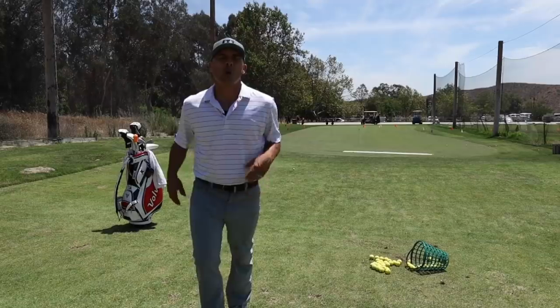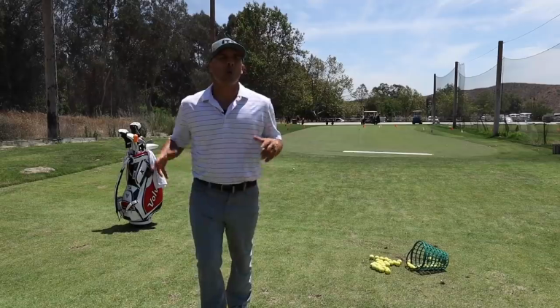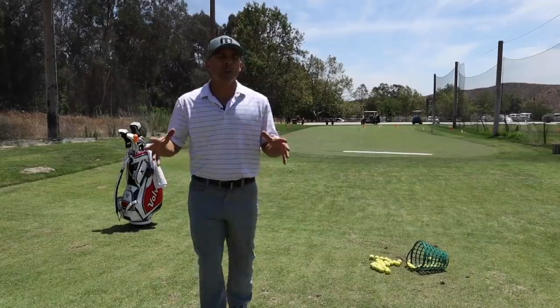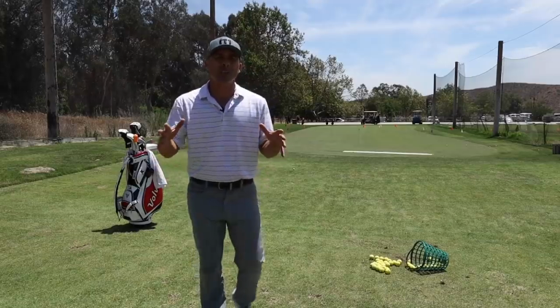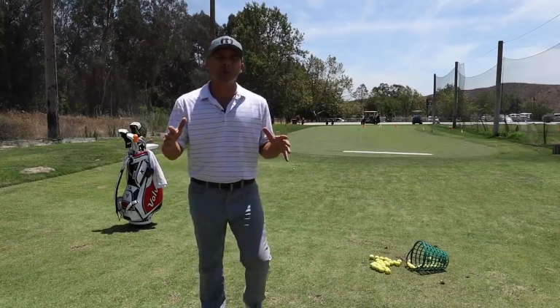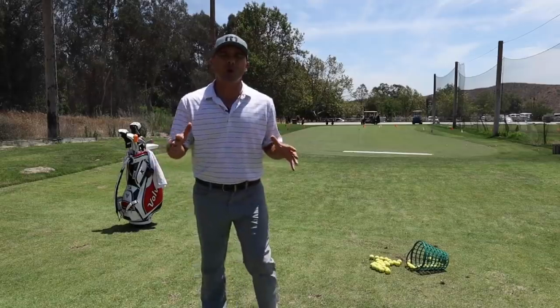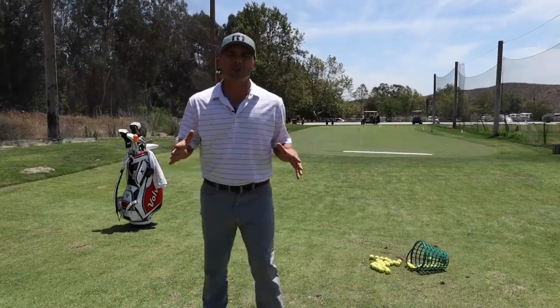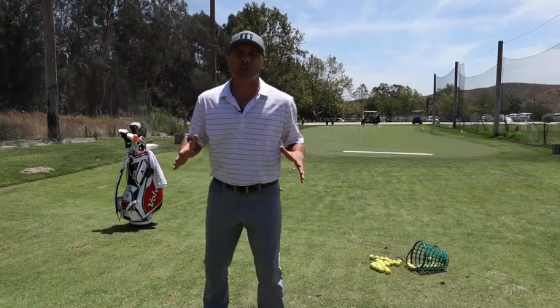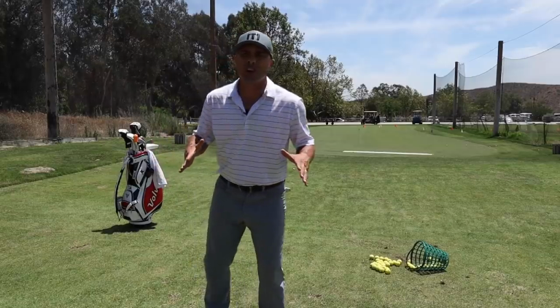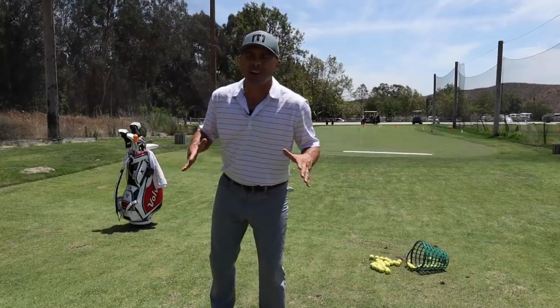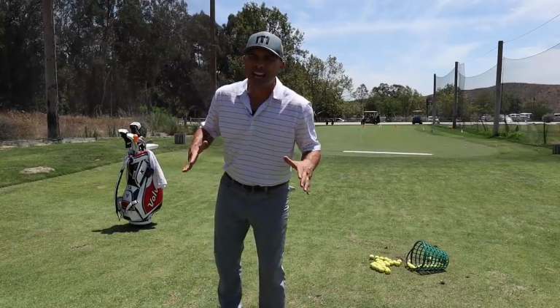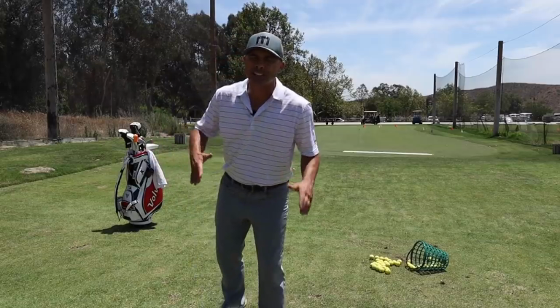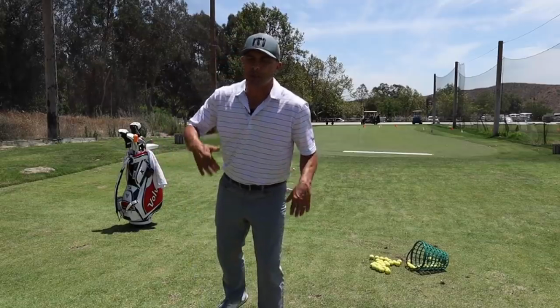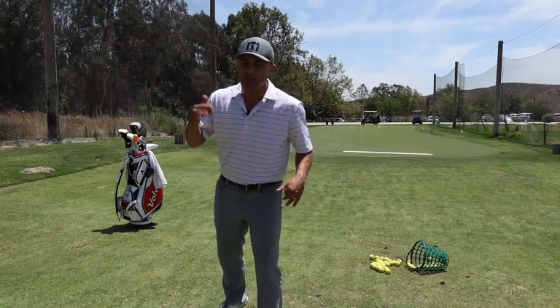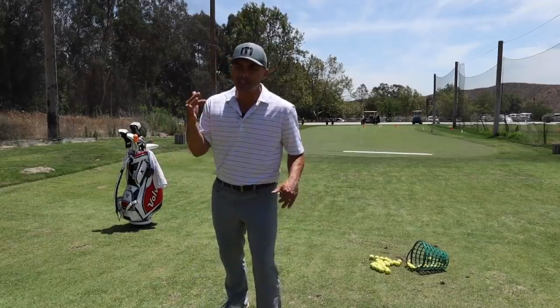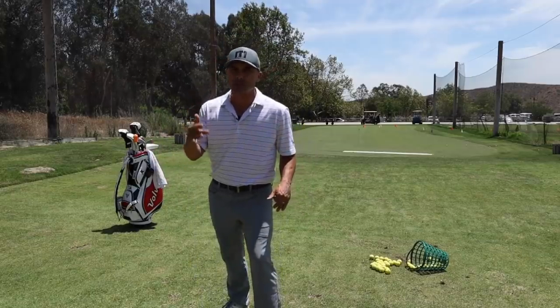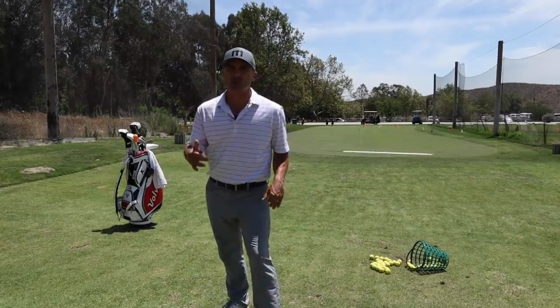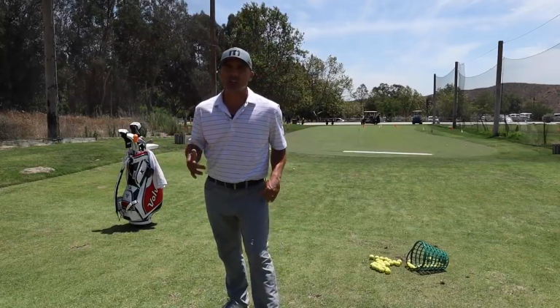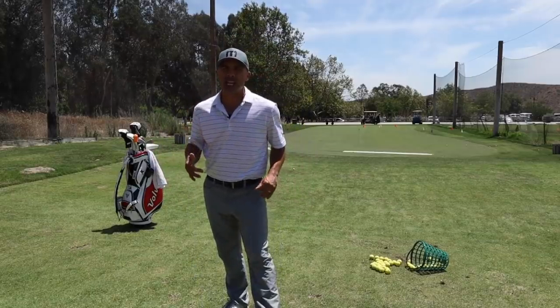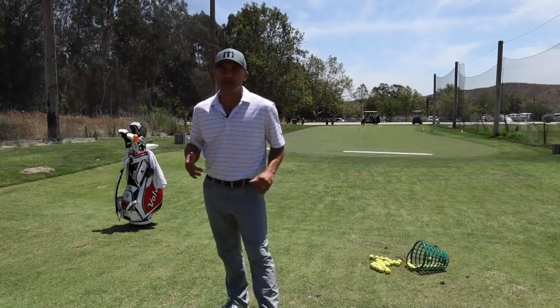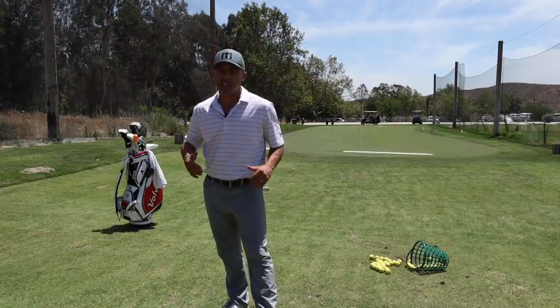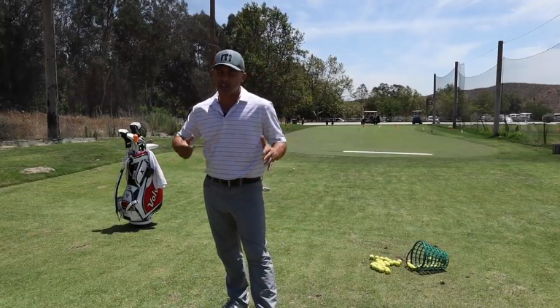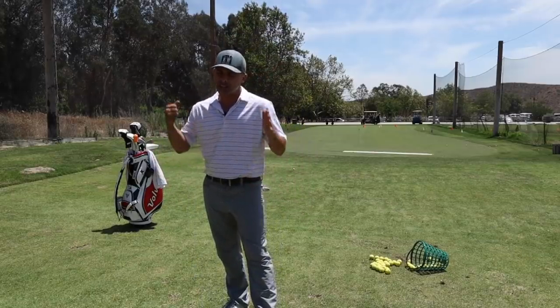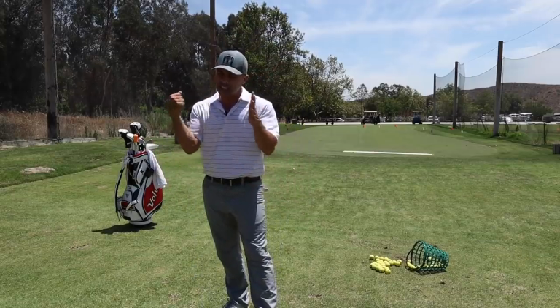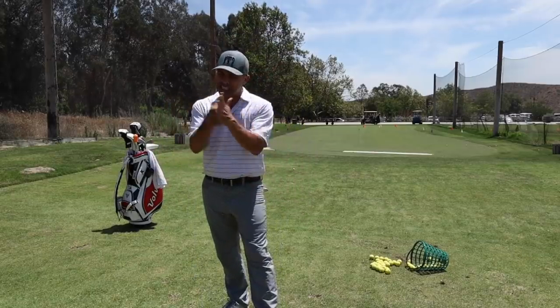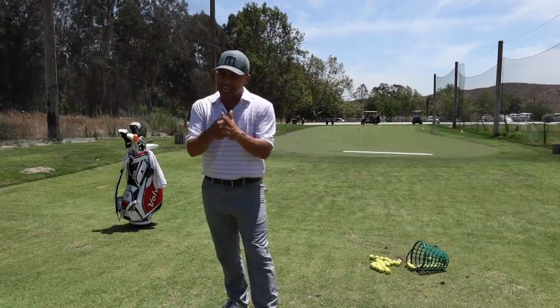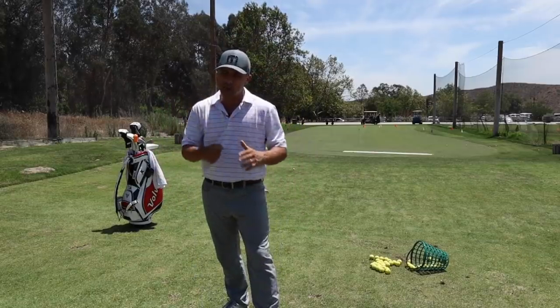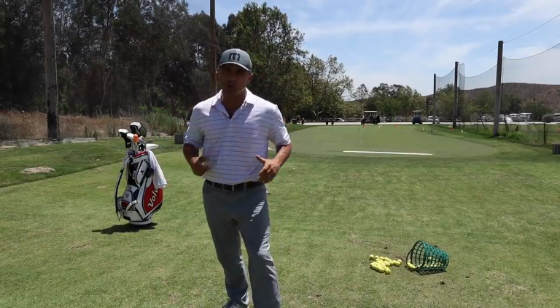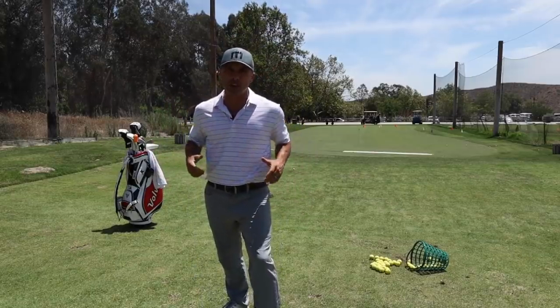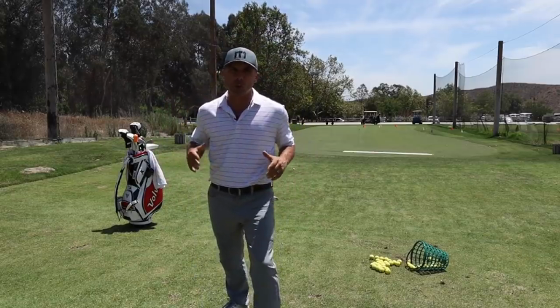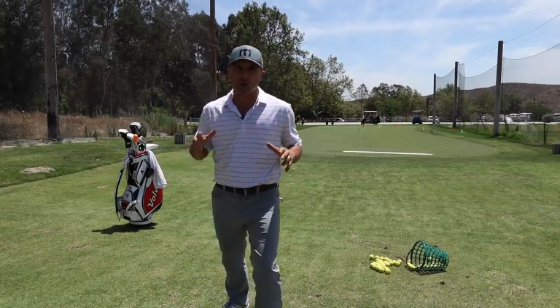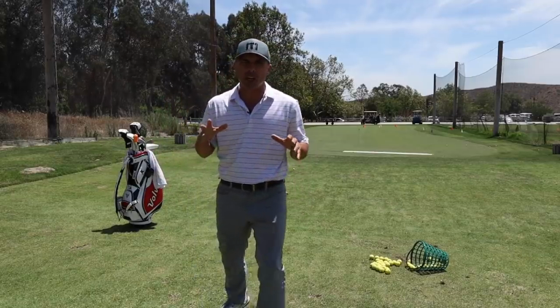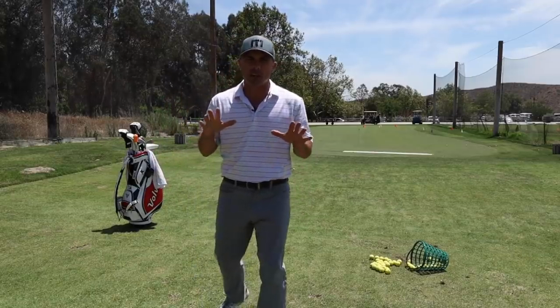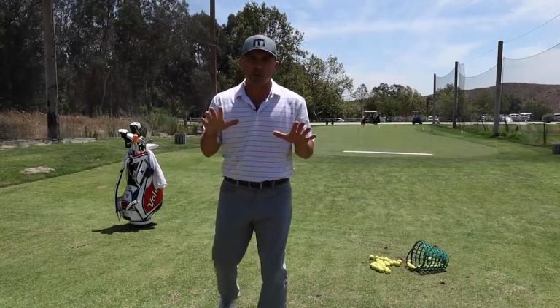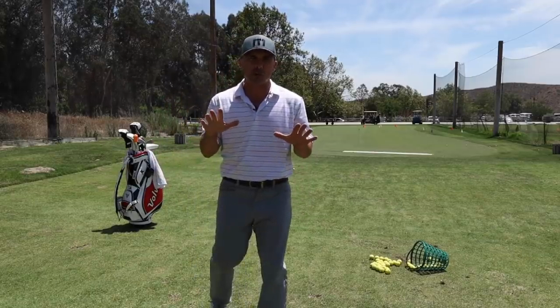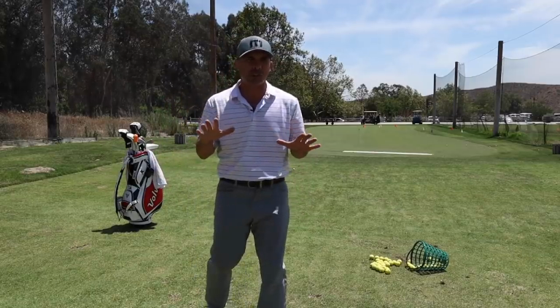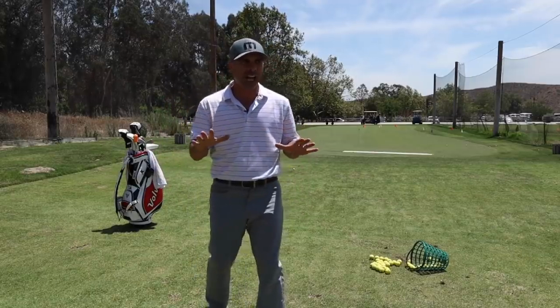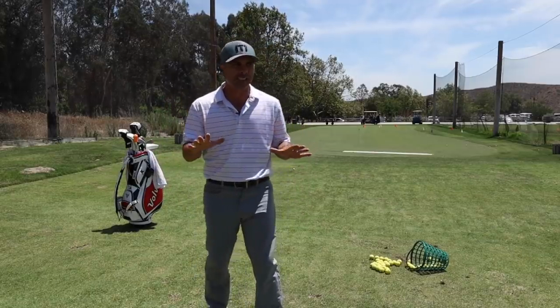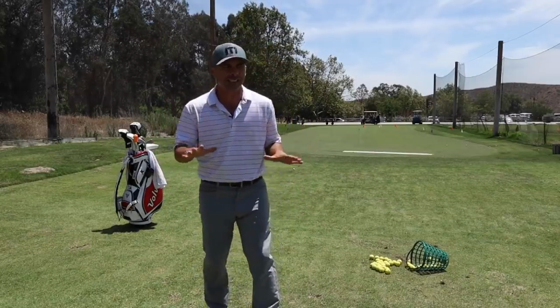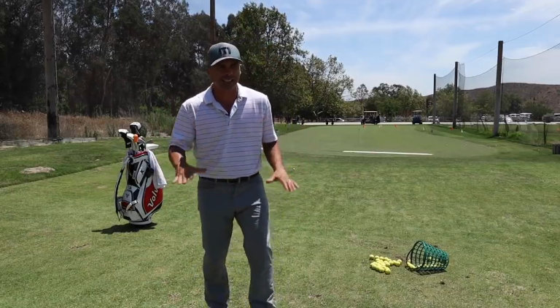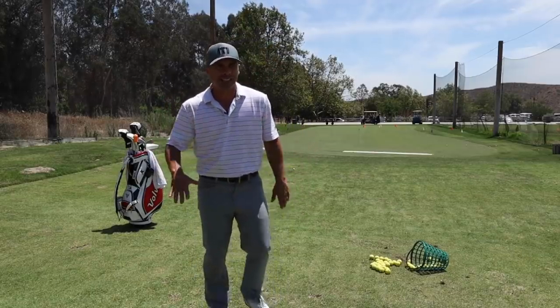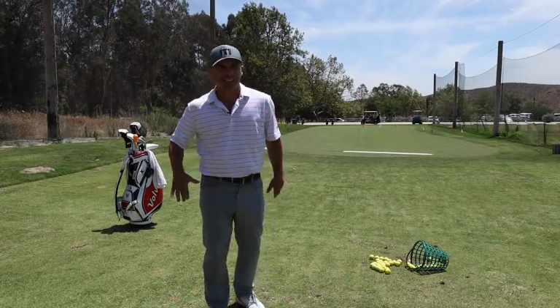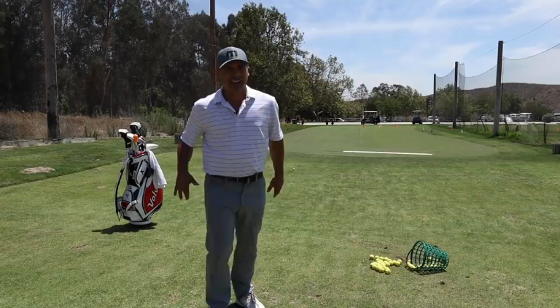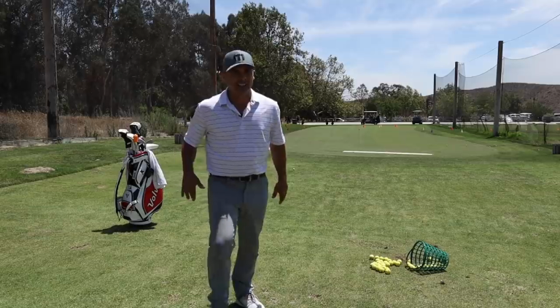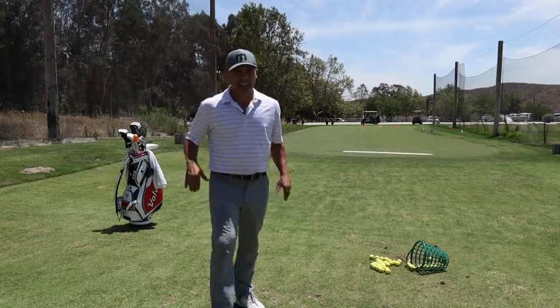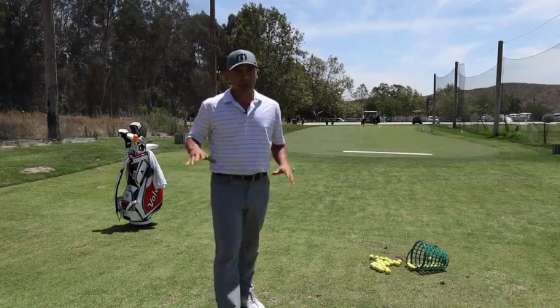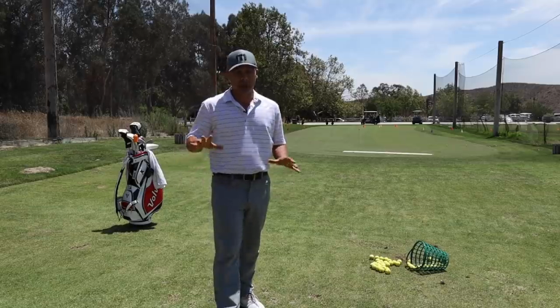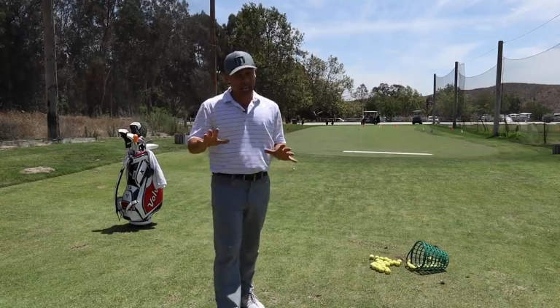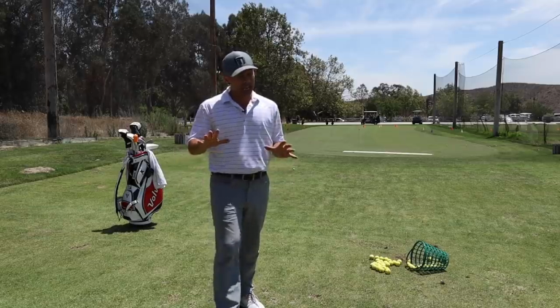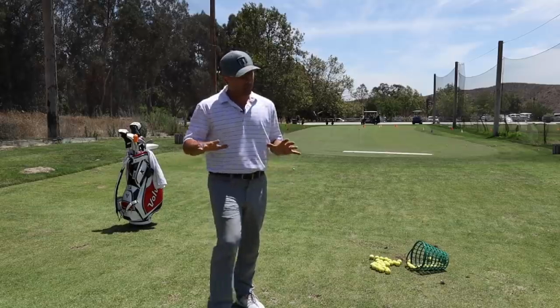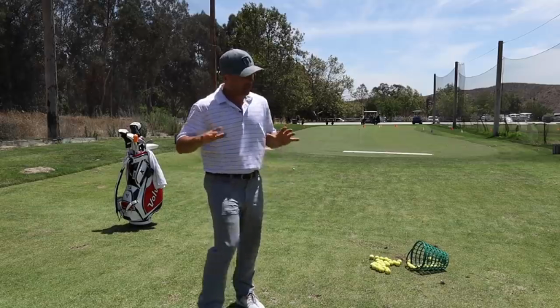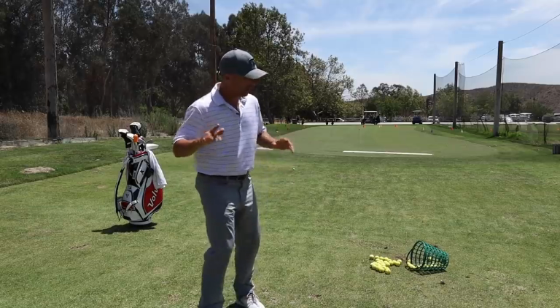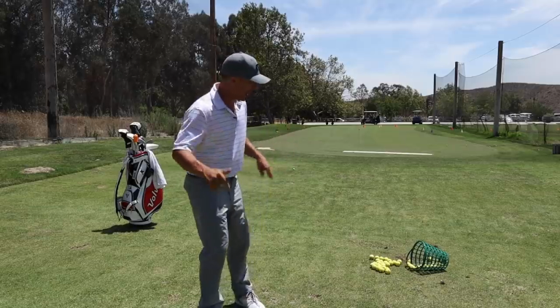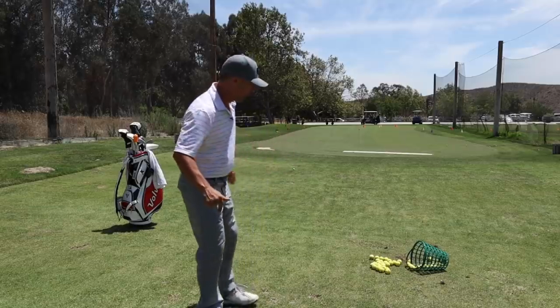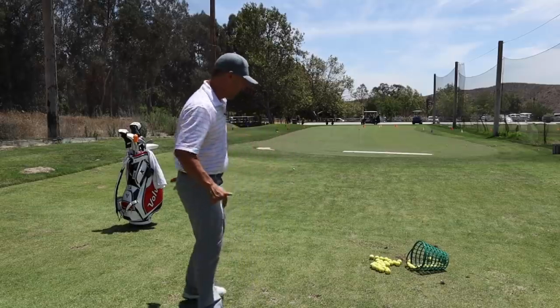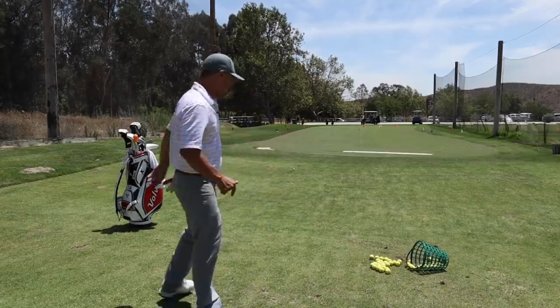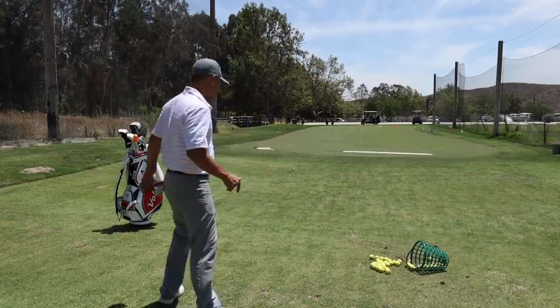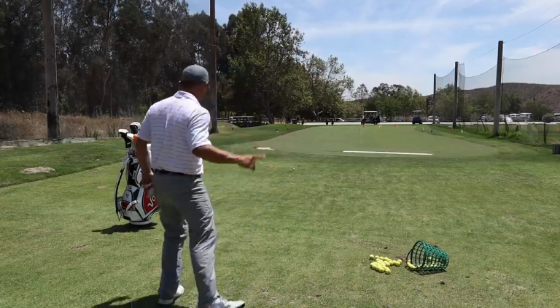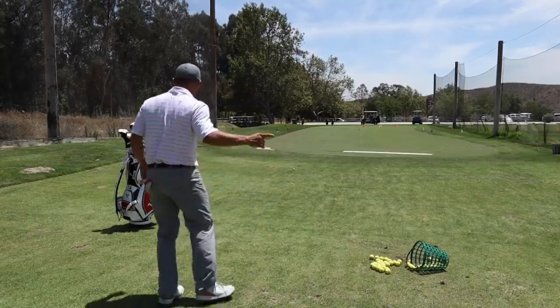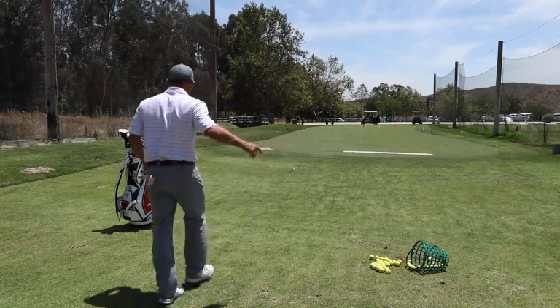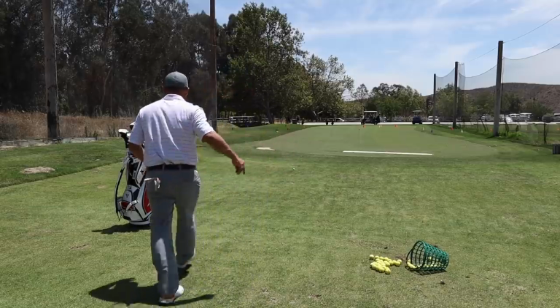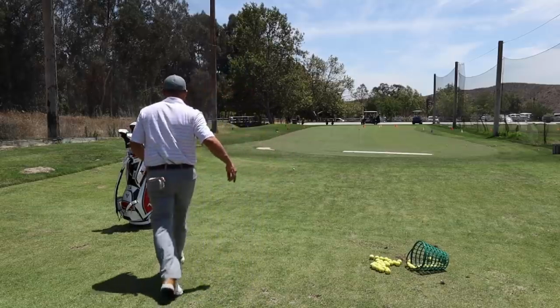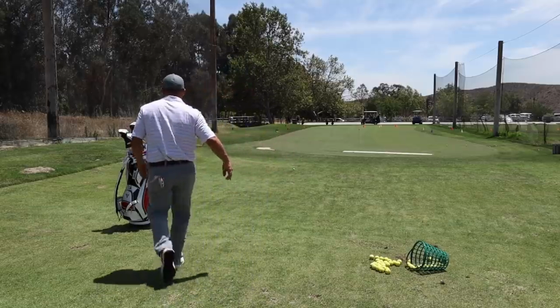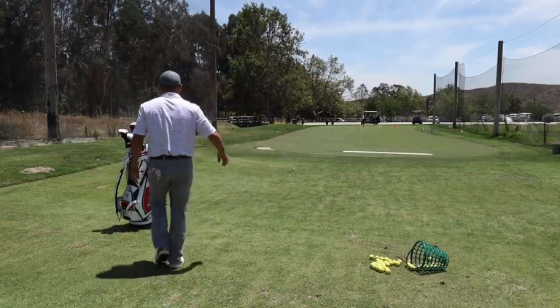What's up golfers at Rx, Mr. Short Game here. Today we're going to work on a cool shot. It's going to help your game. It's going to help your life. Check it out.